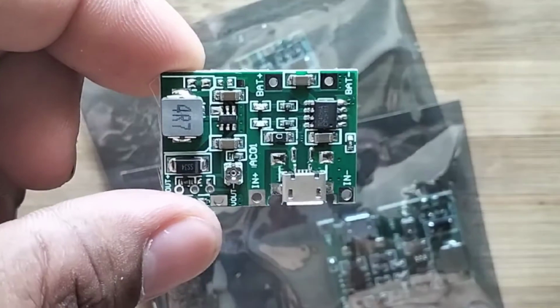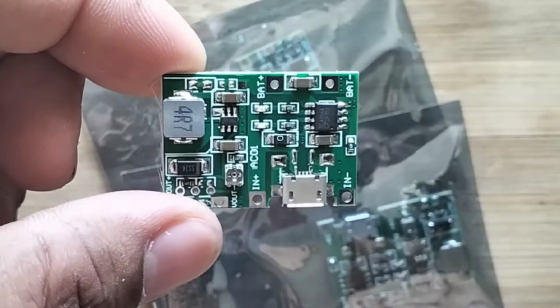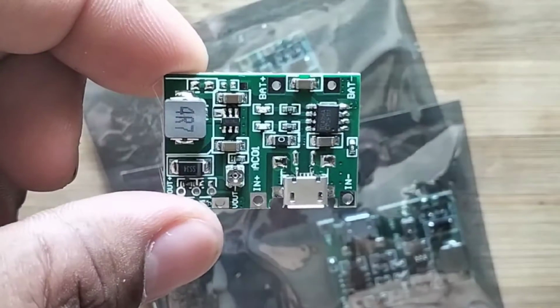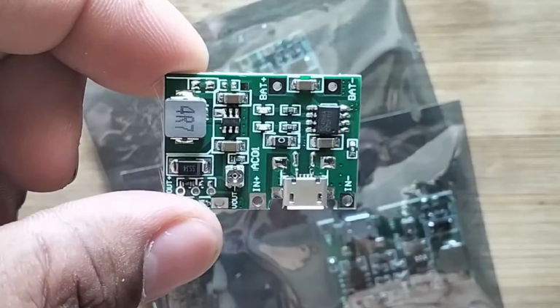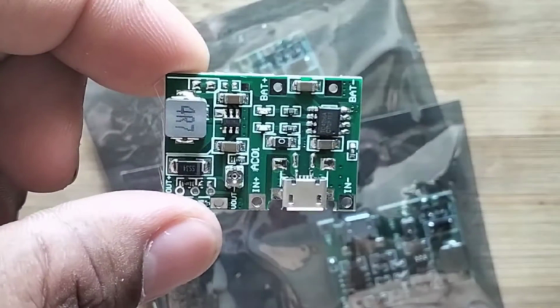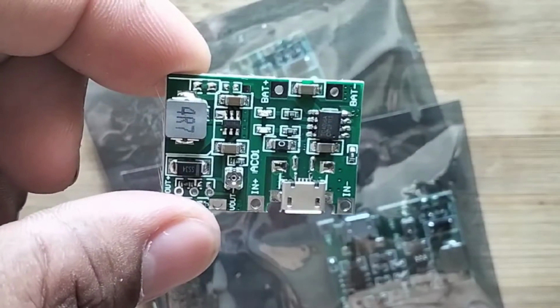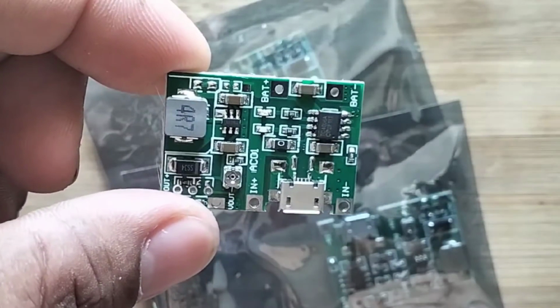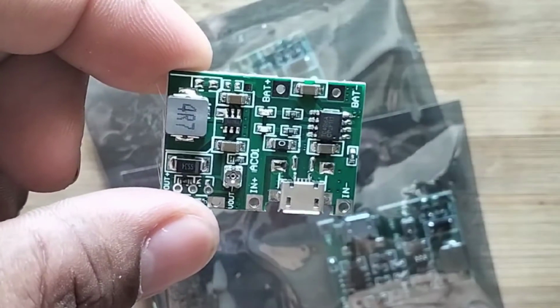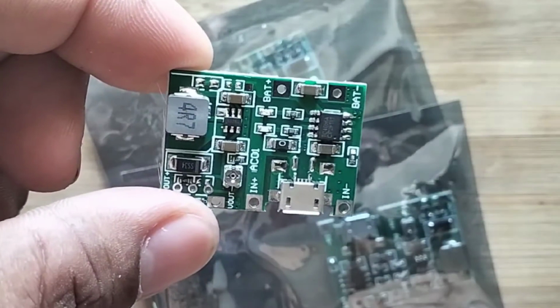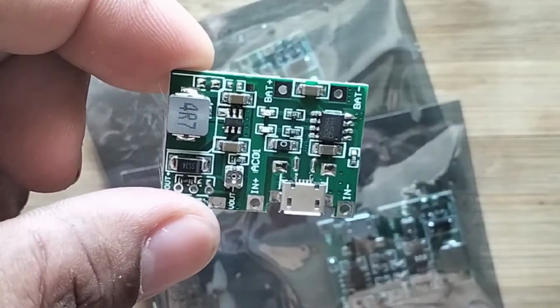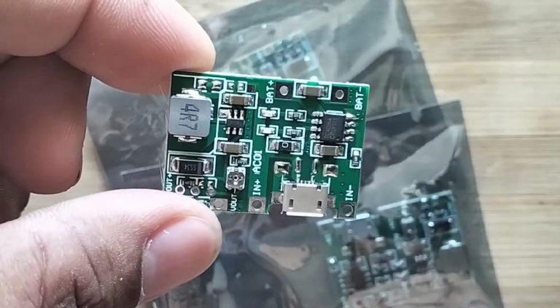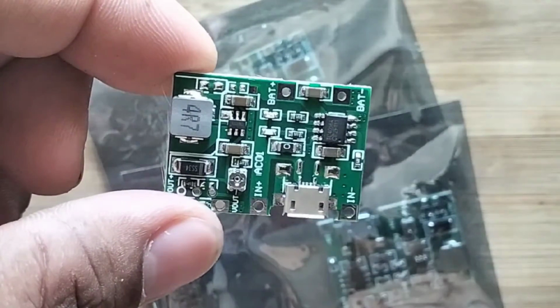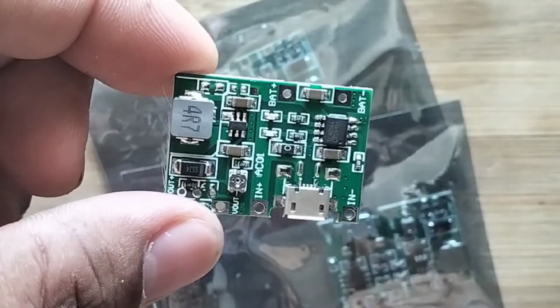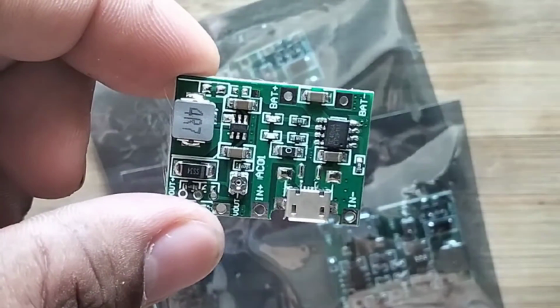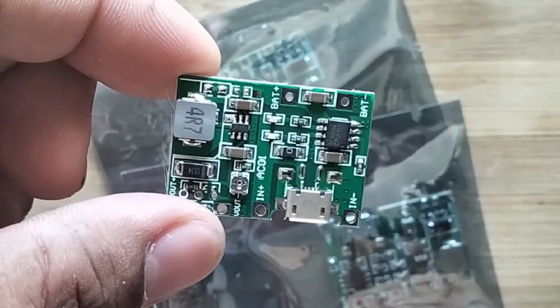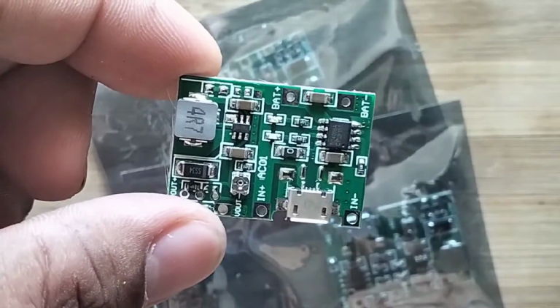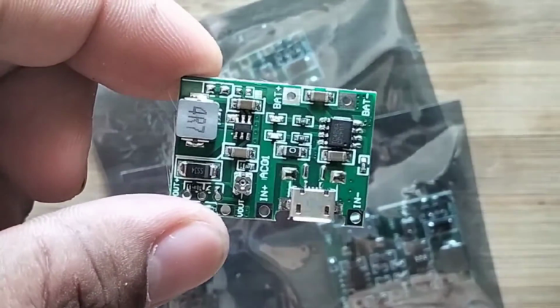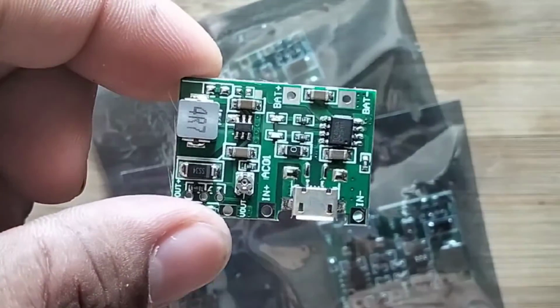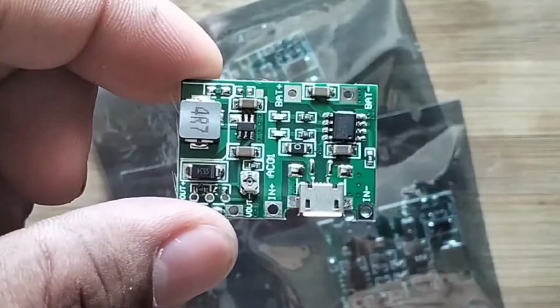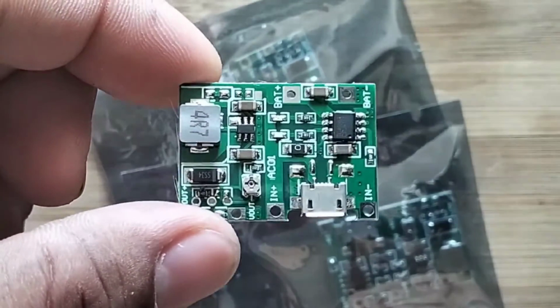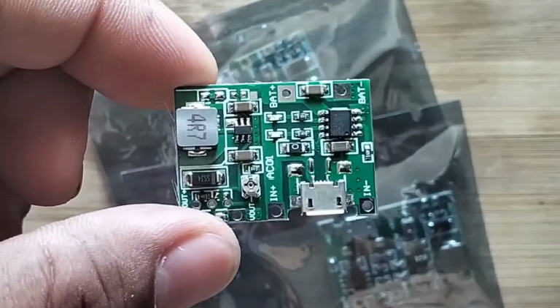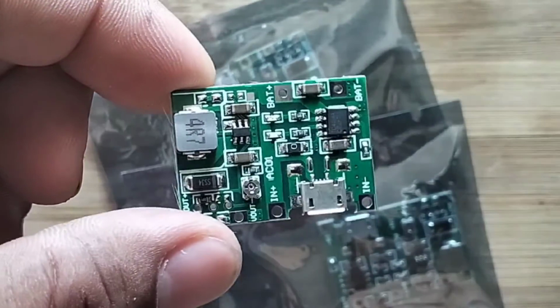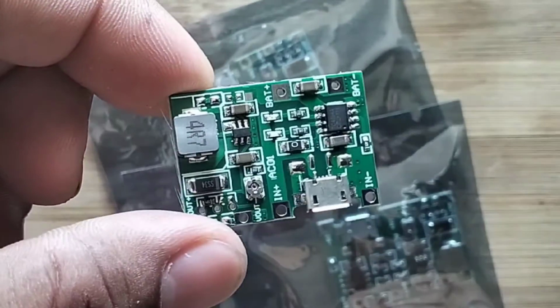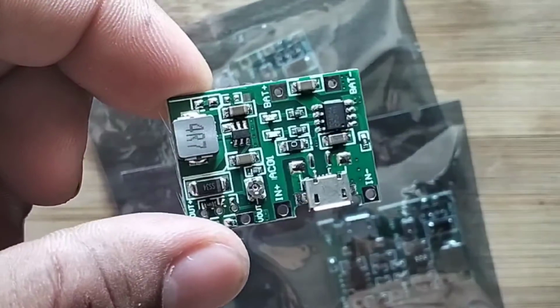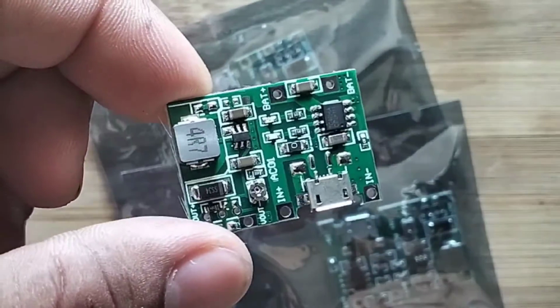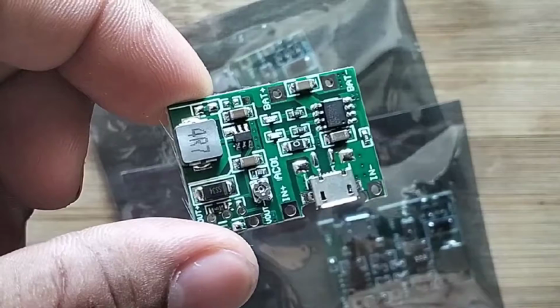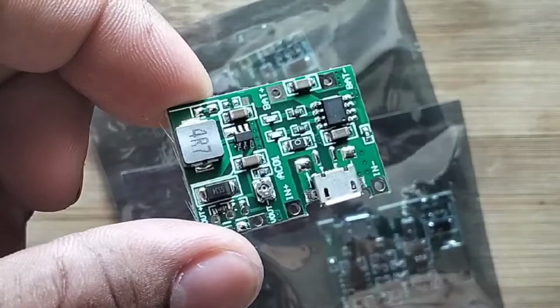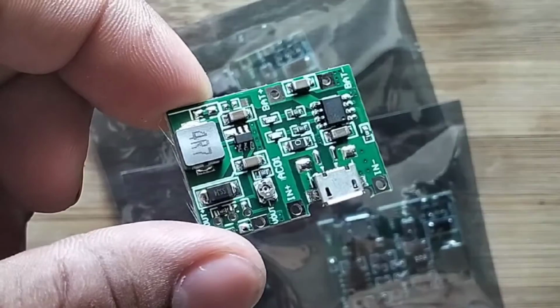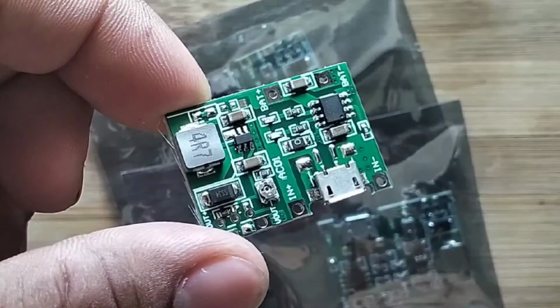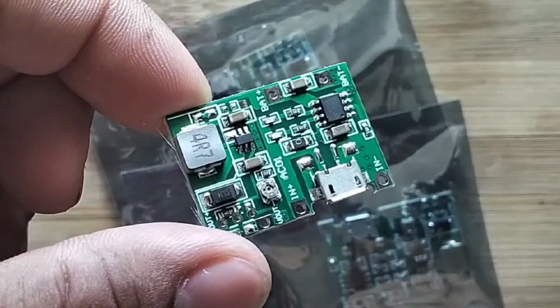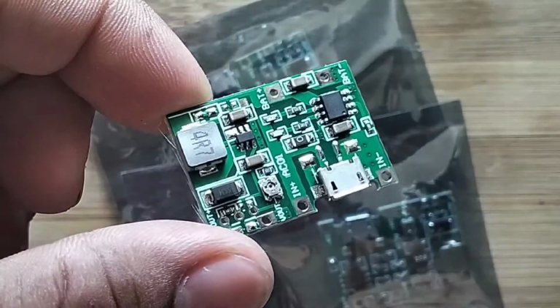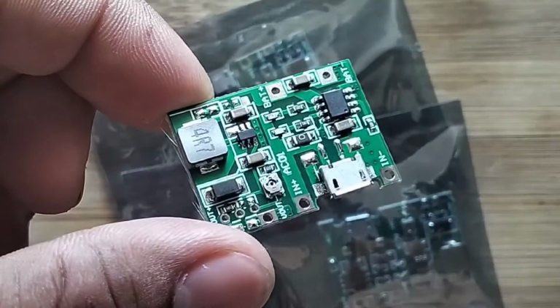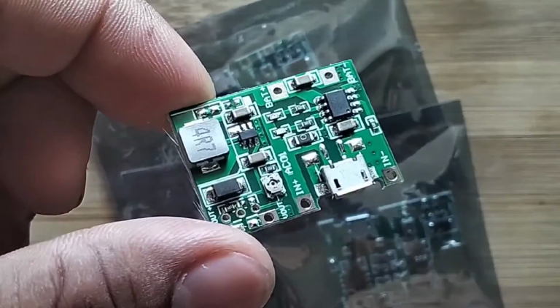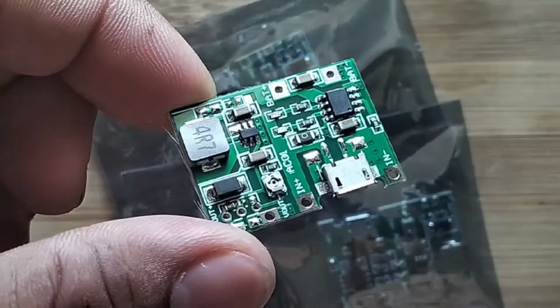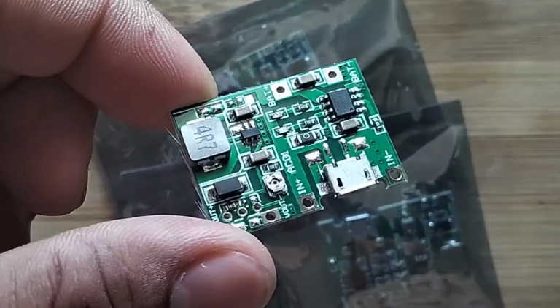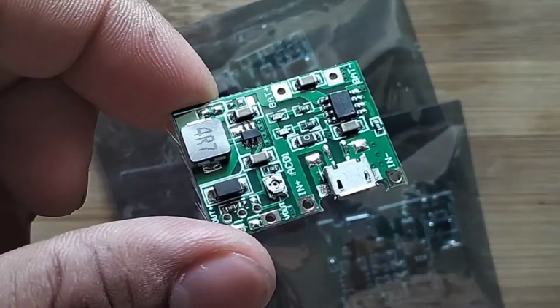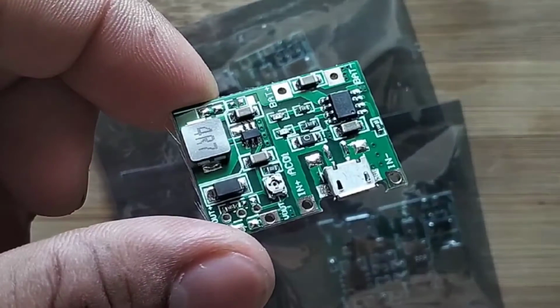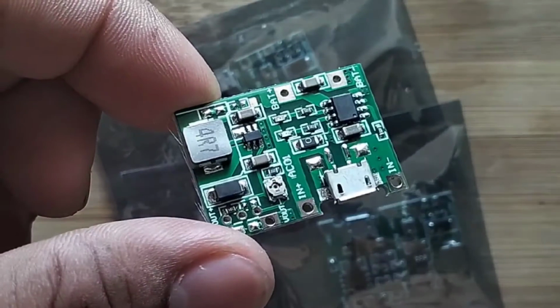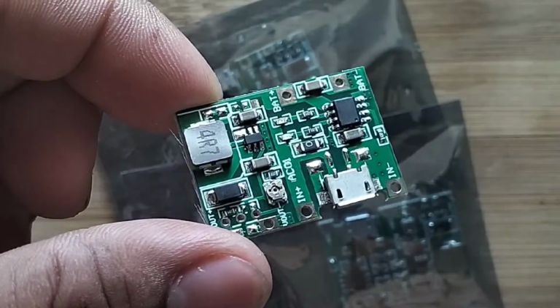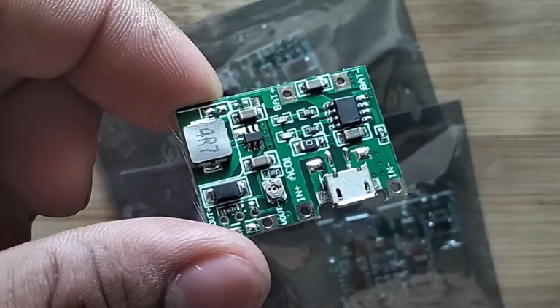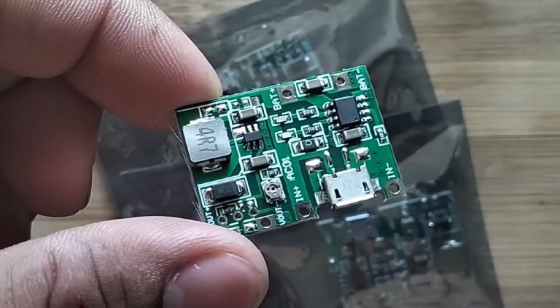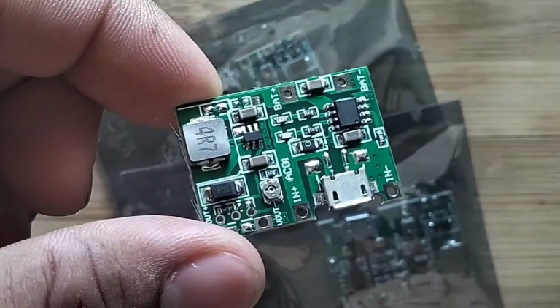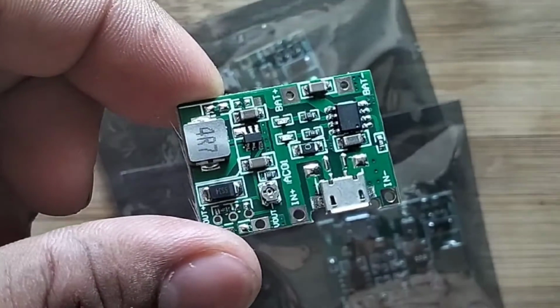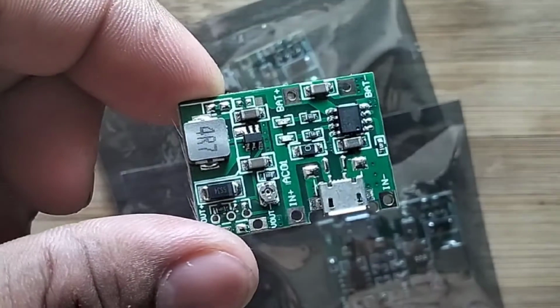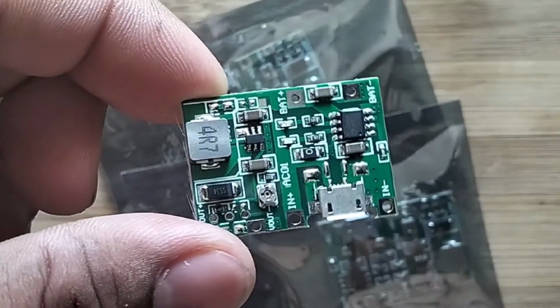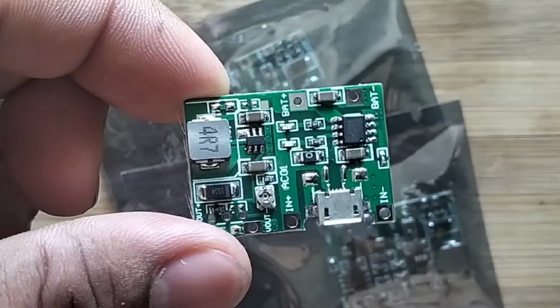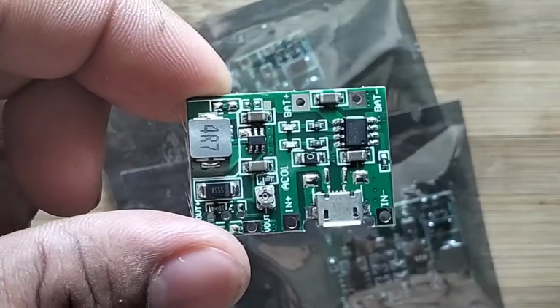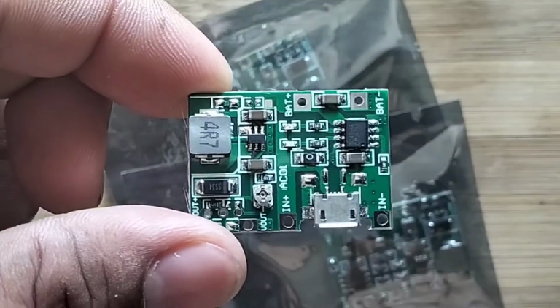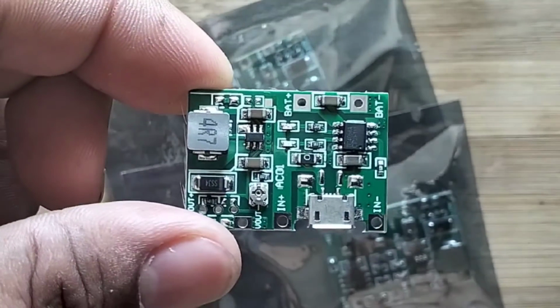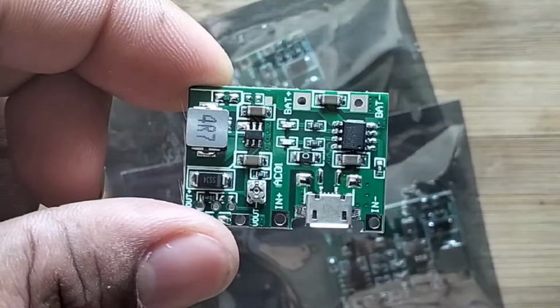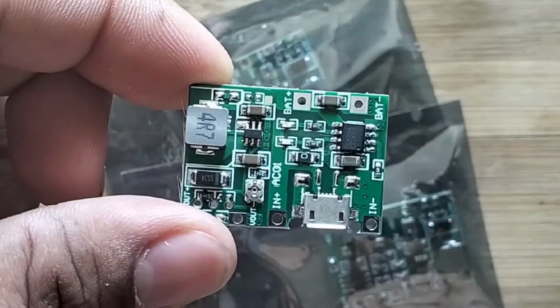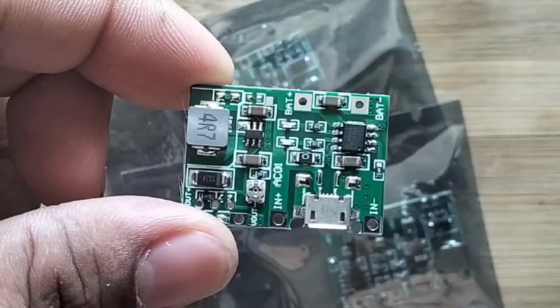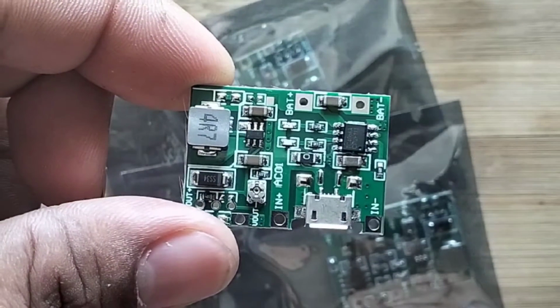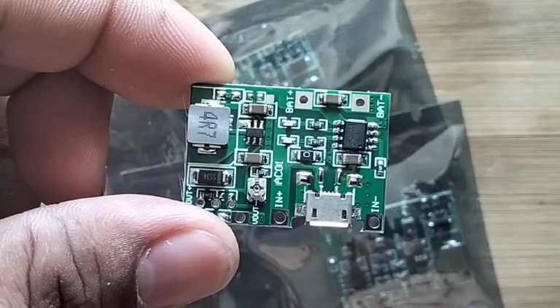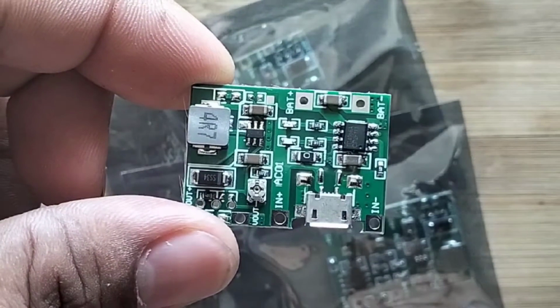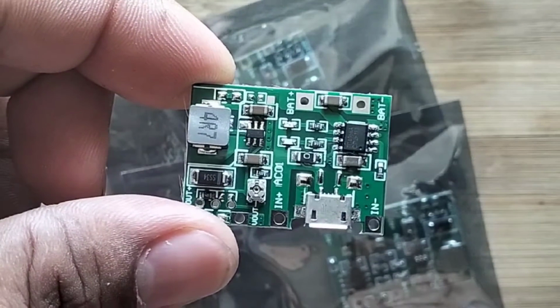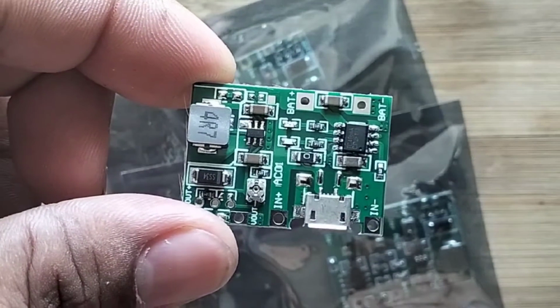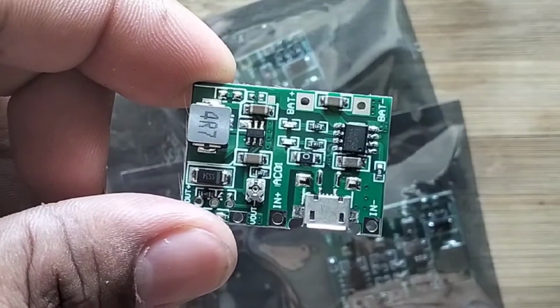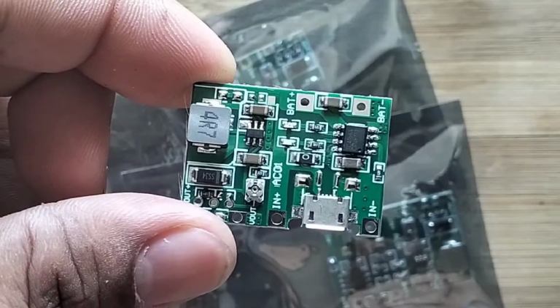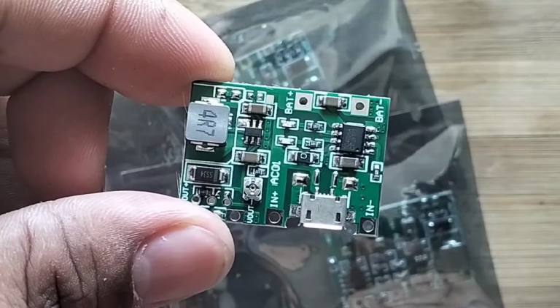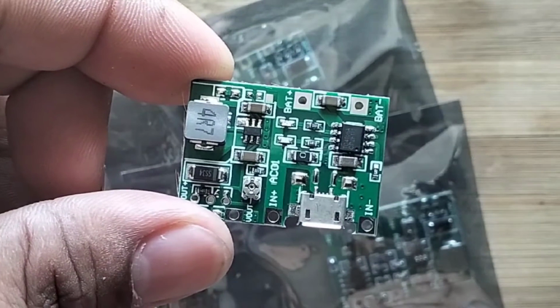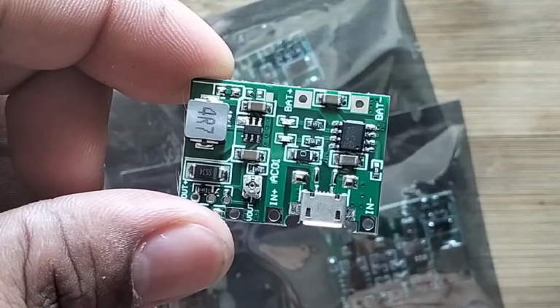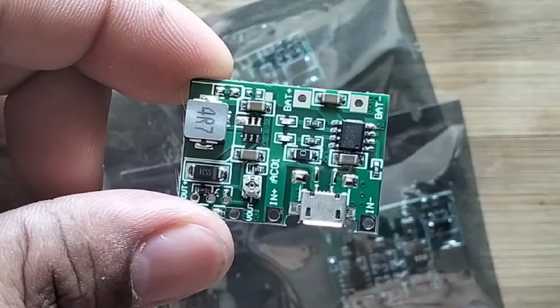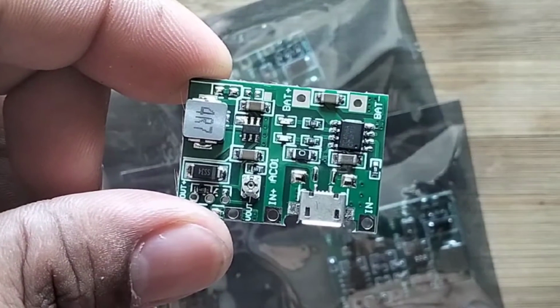This is the TP4056 battery charging module with built-in DC-DC step-up boost converter.